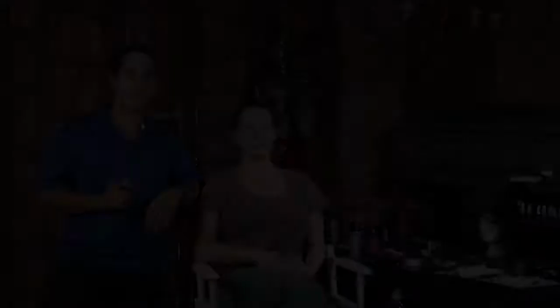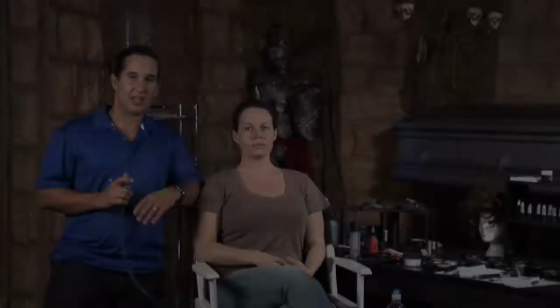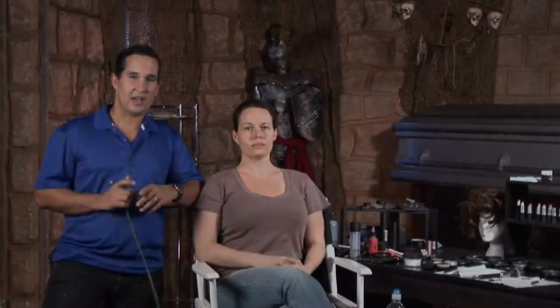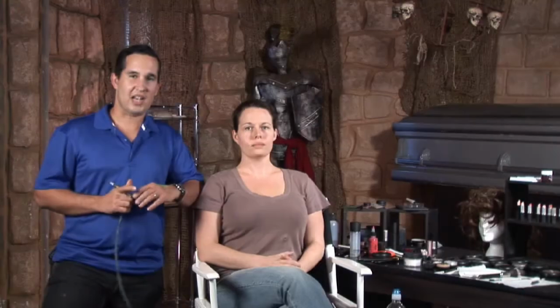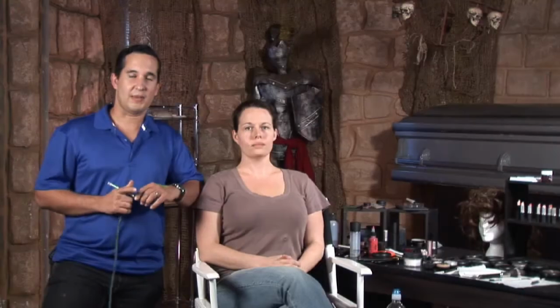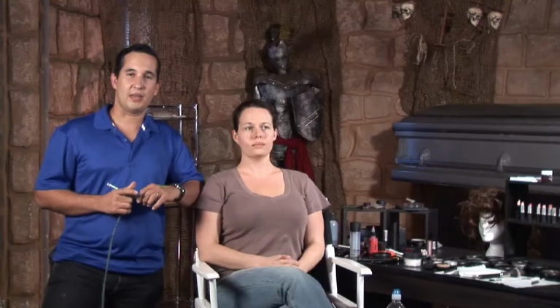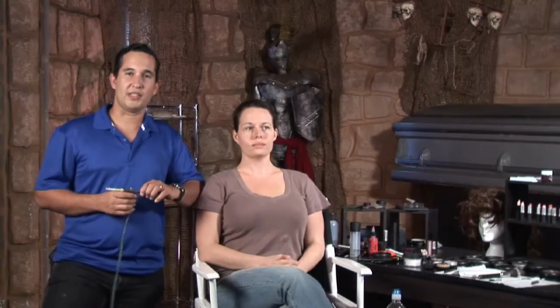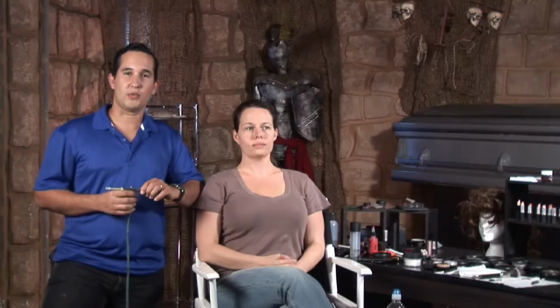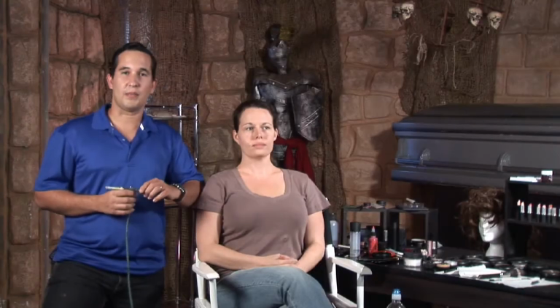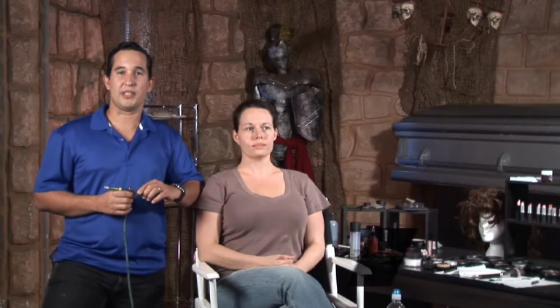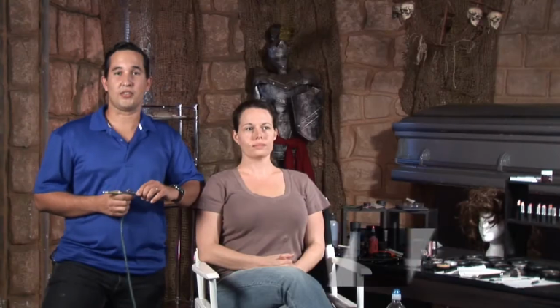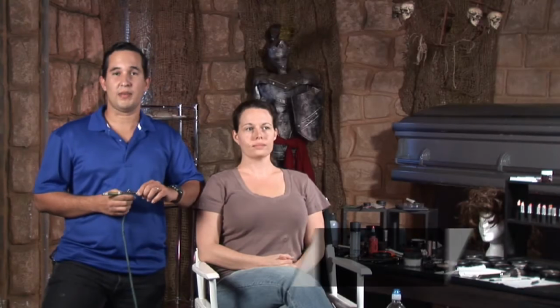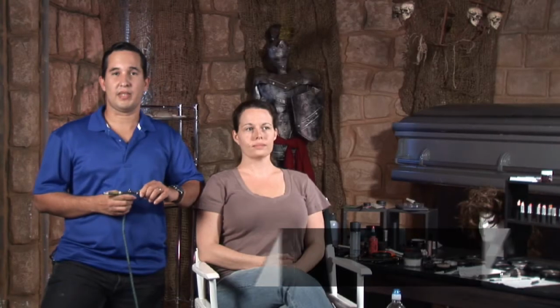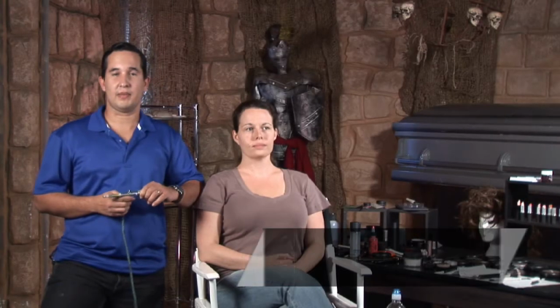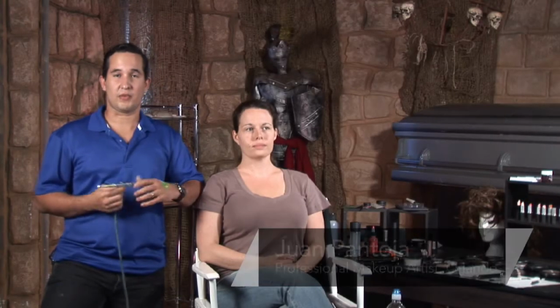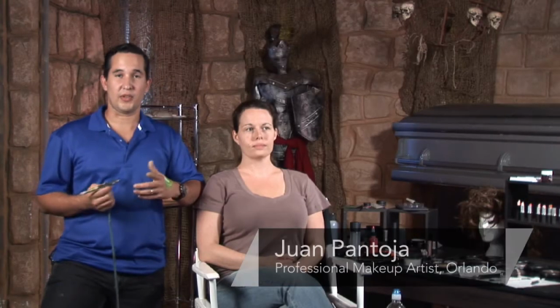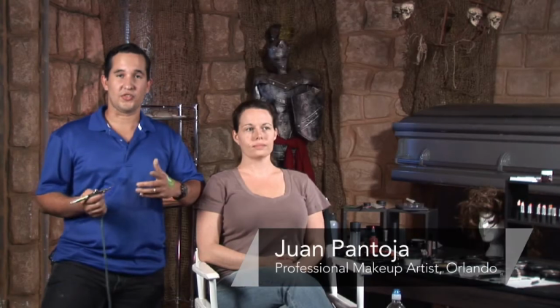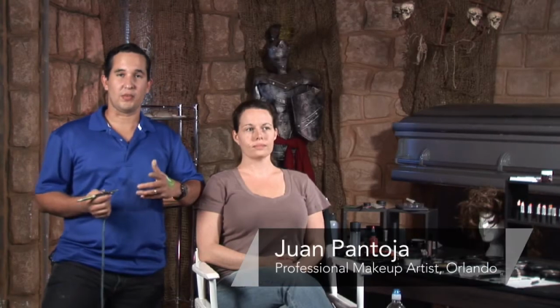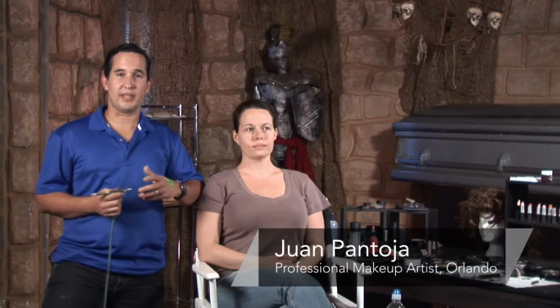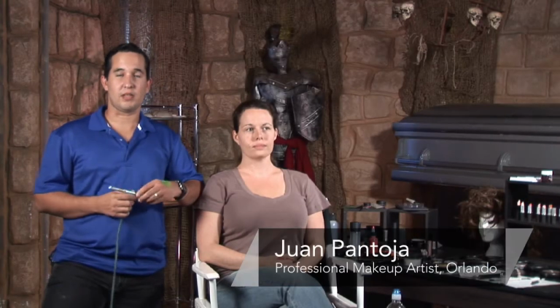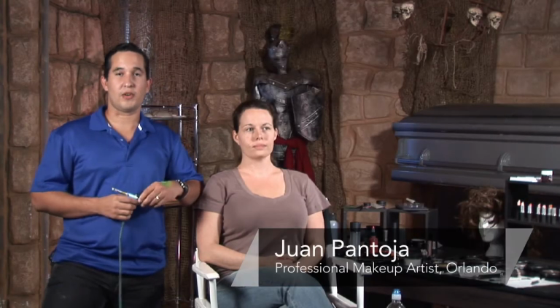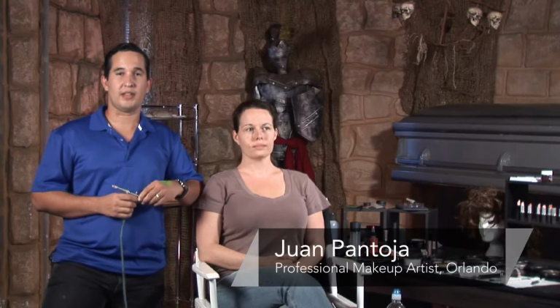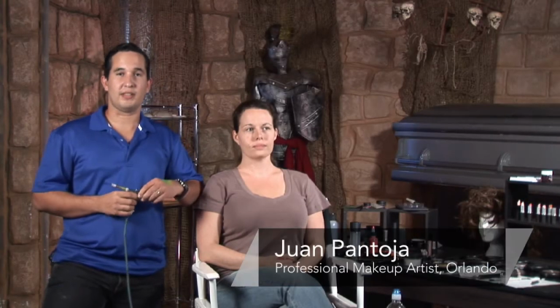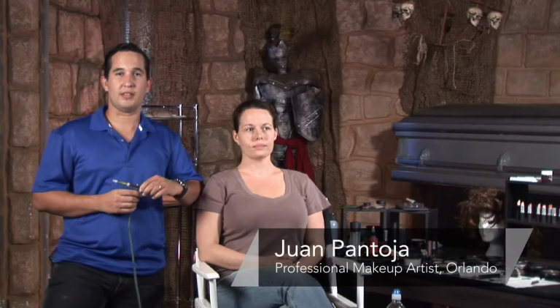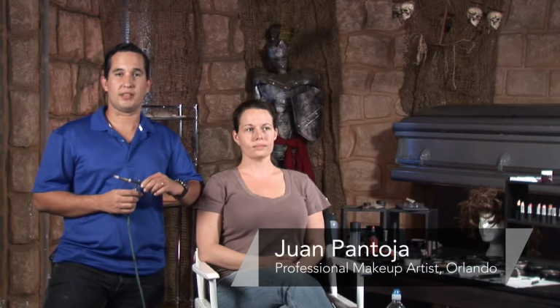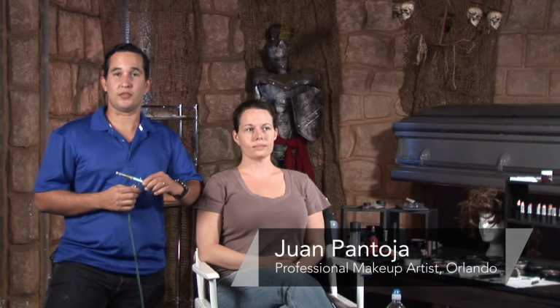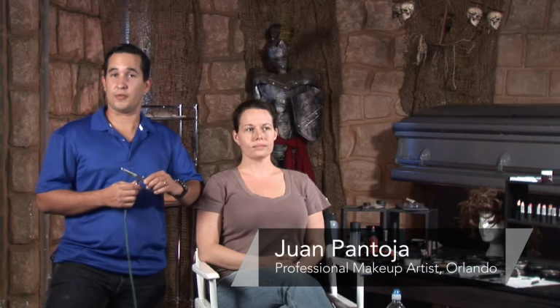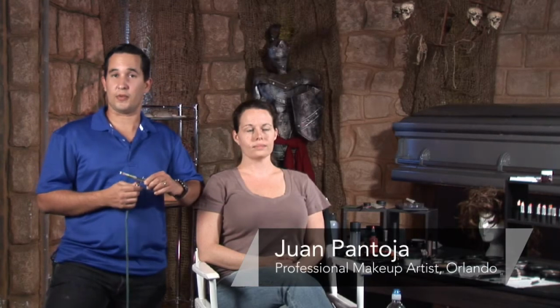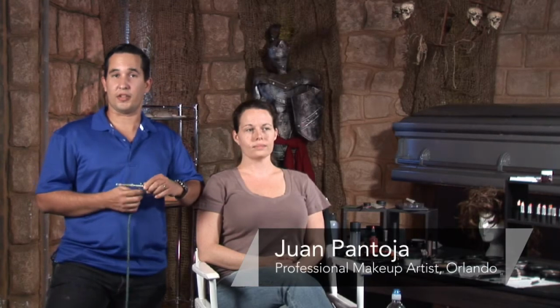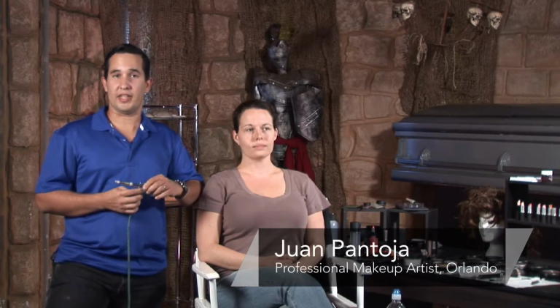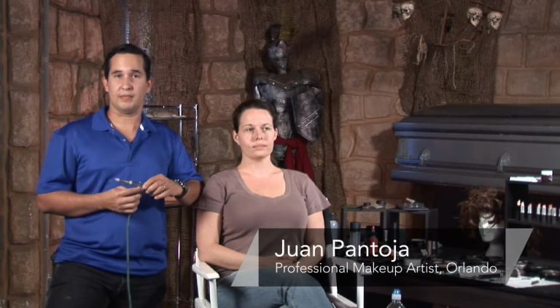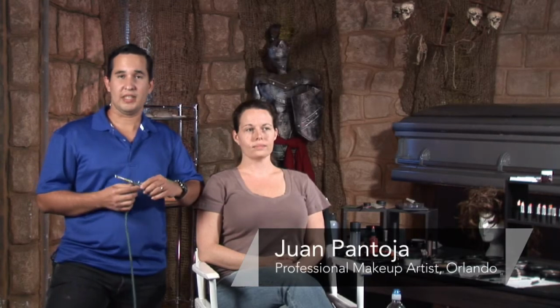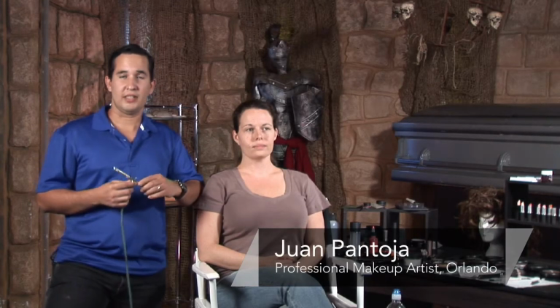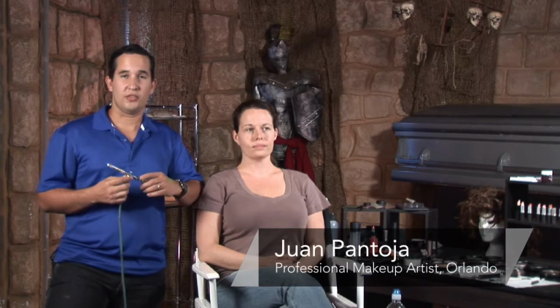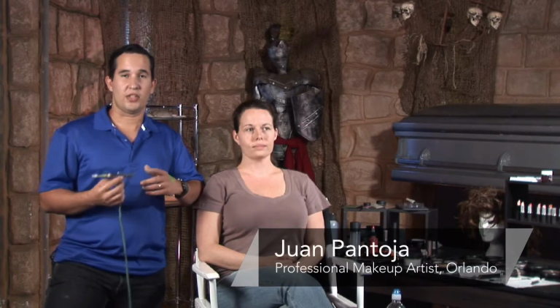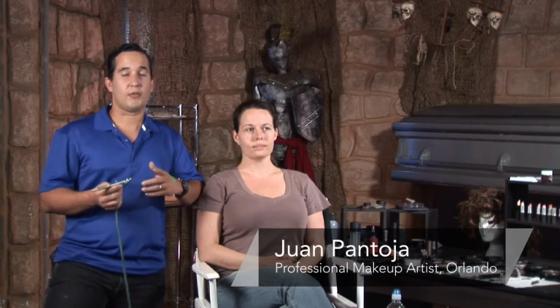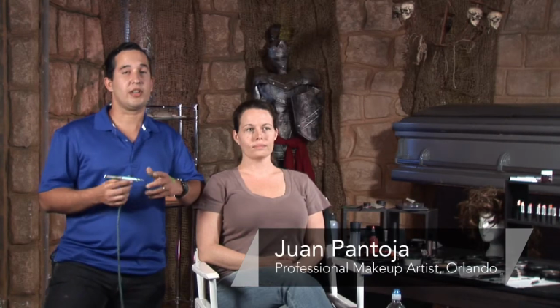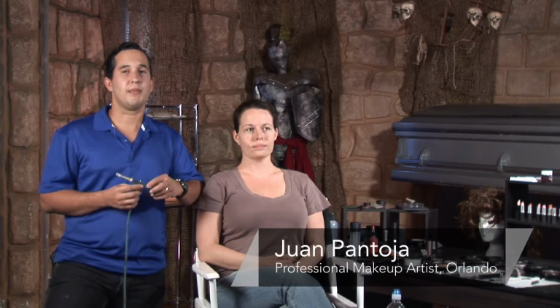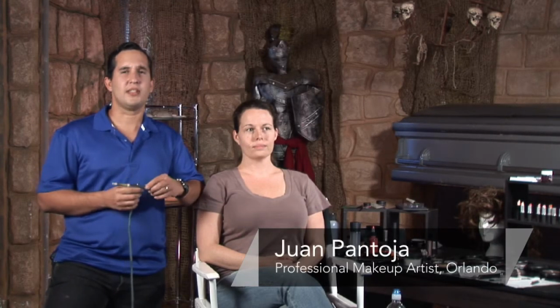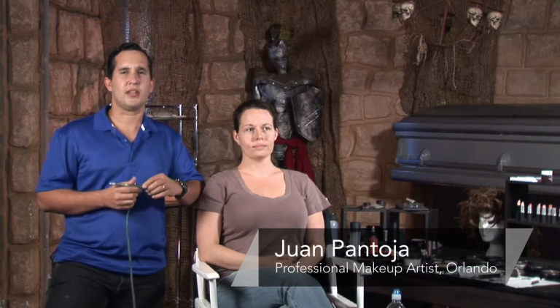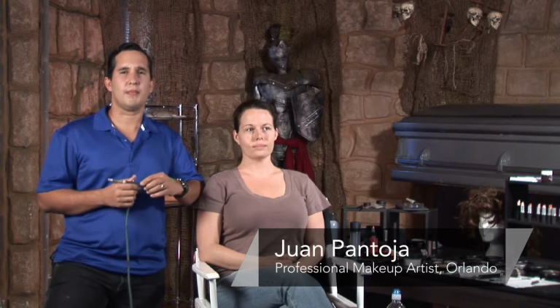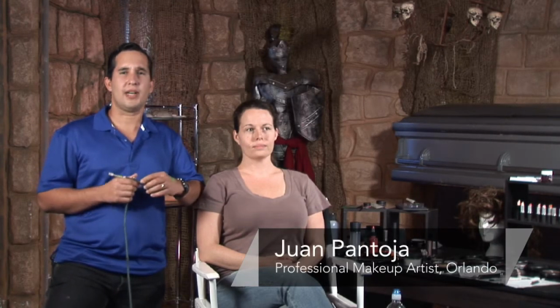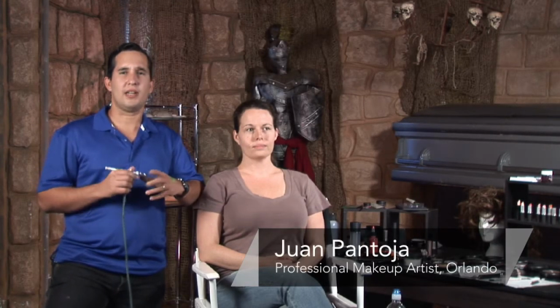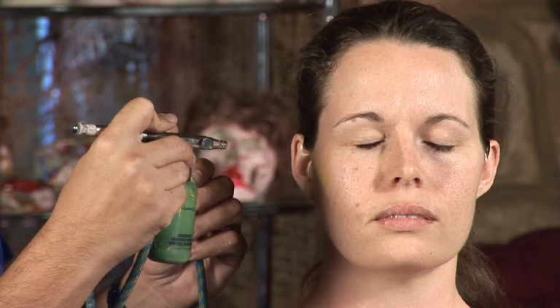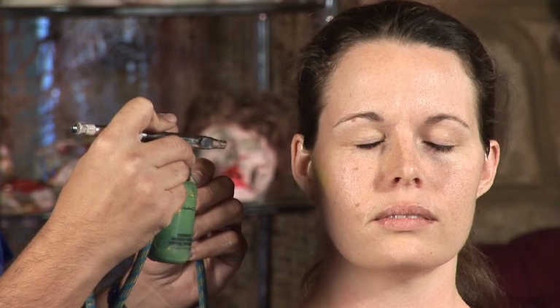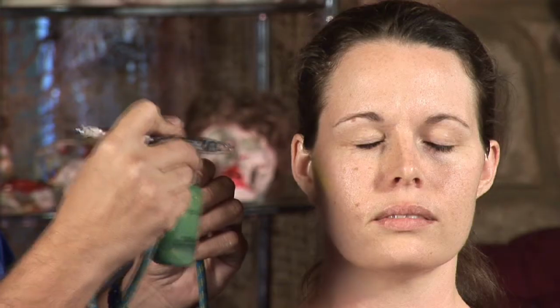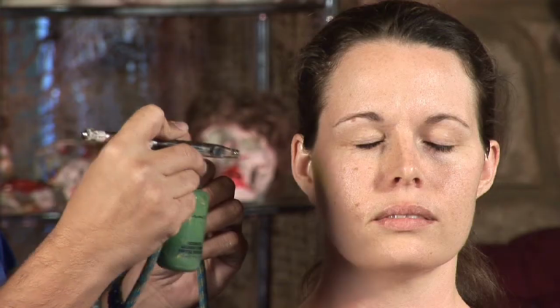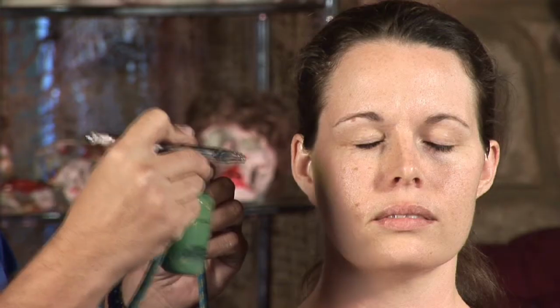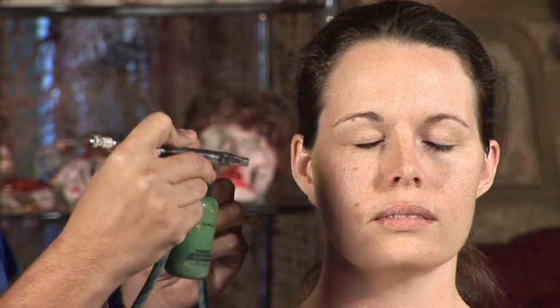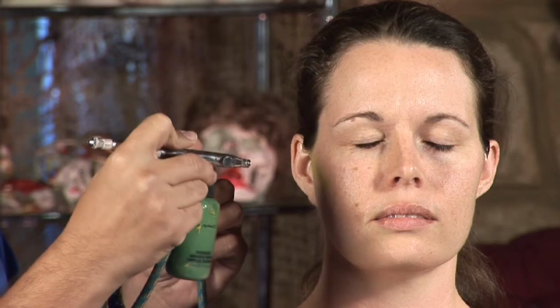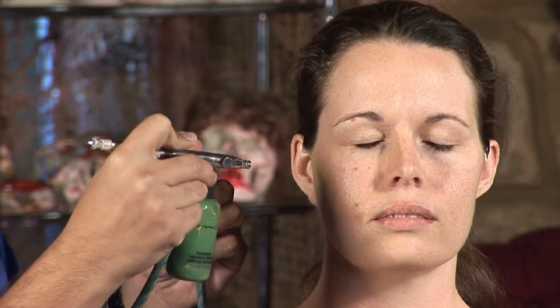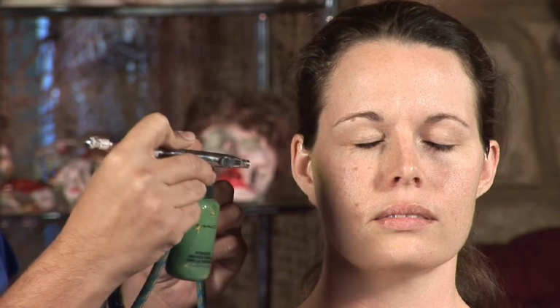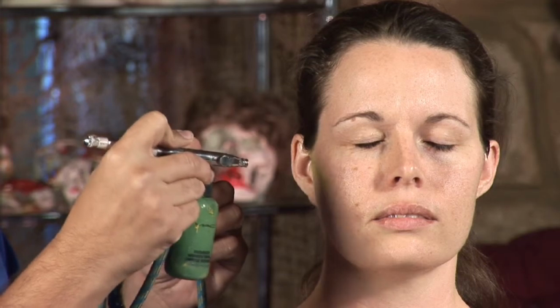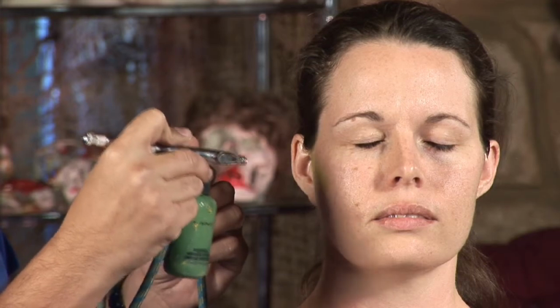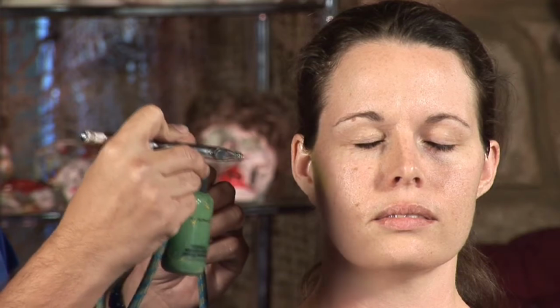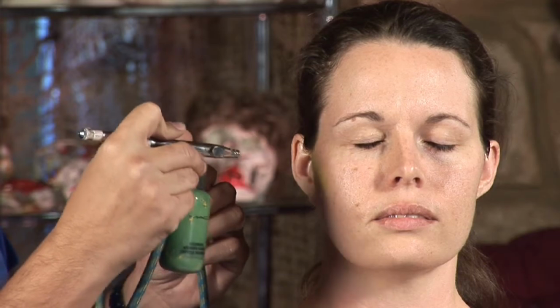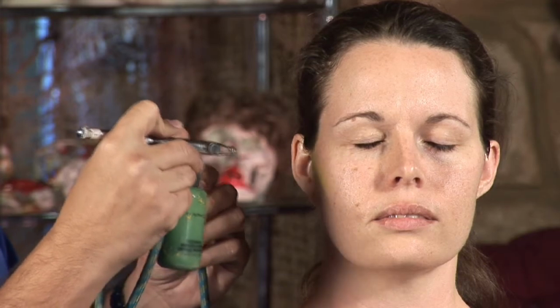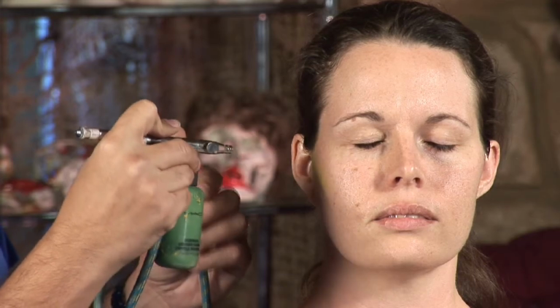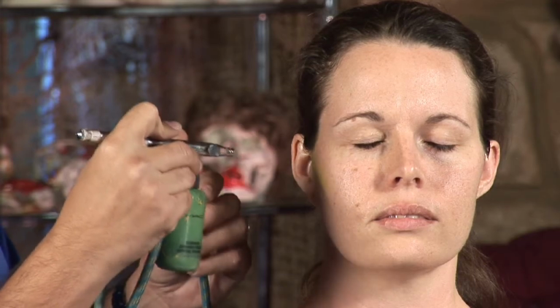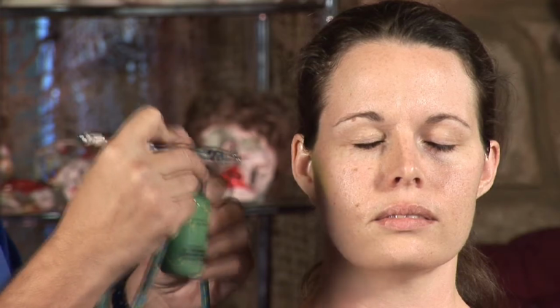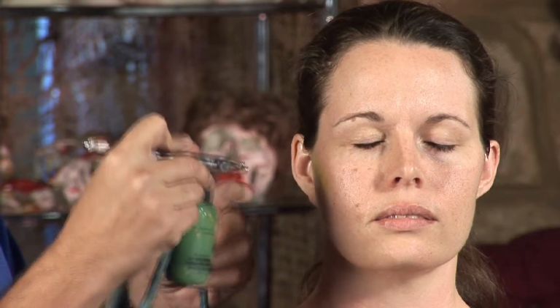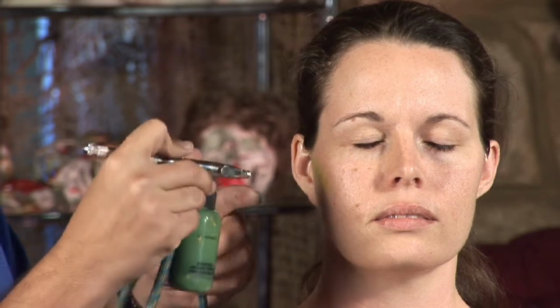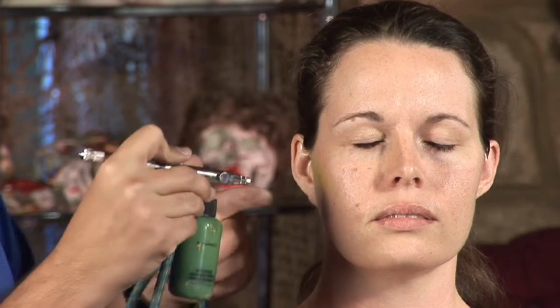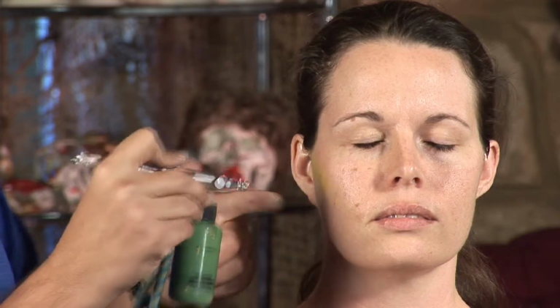Hi, my name is Juan Pantoja, a professional makeup artist in Central Florida. Today we're going to be talking about airbrush tips for Halloween makeup.